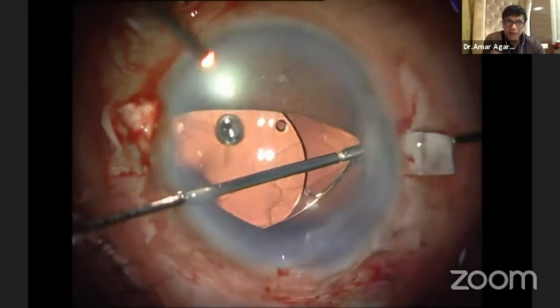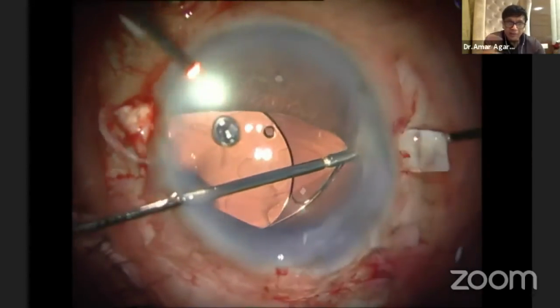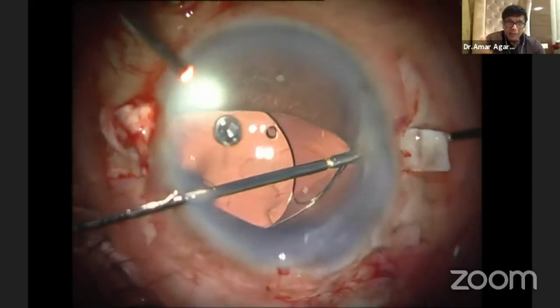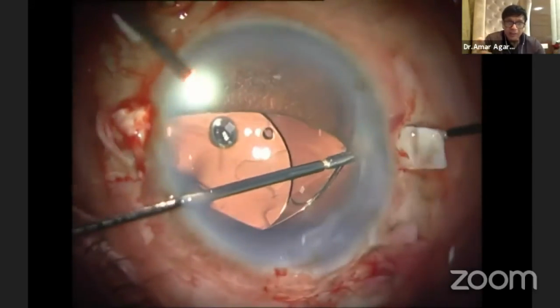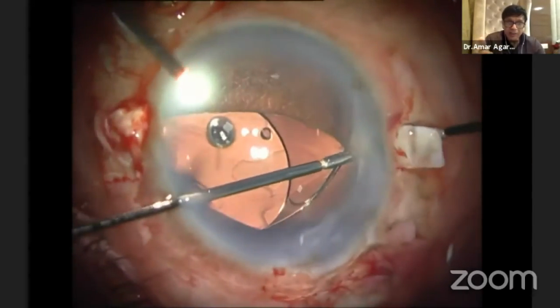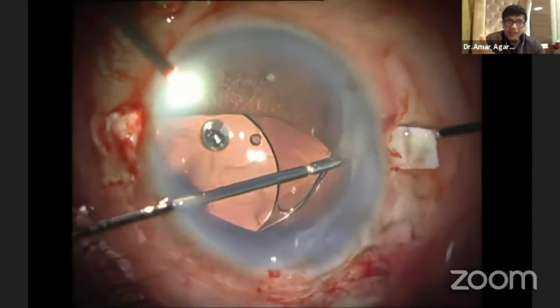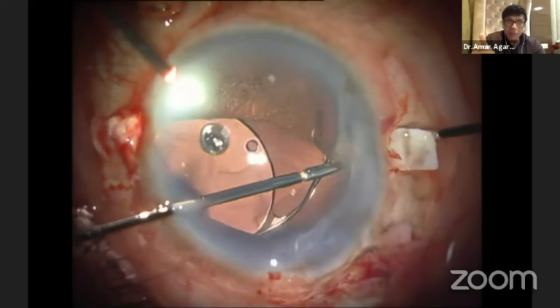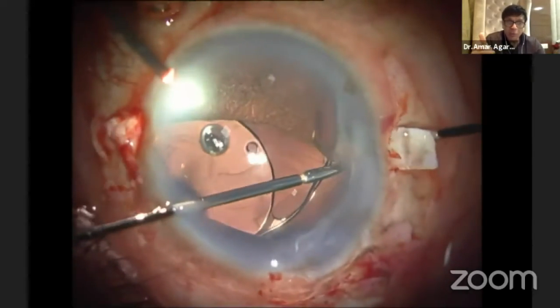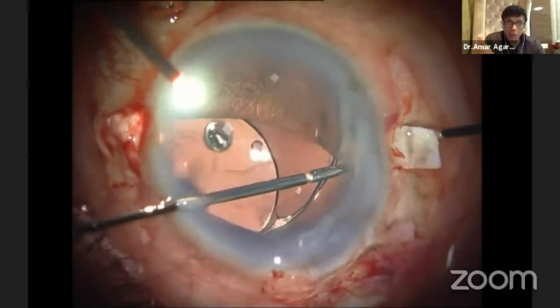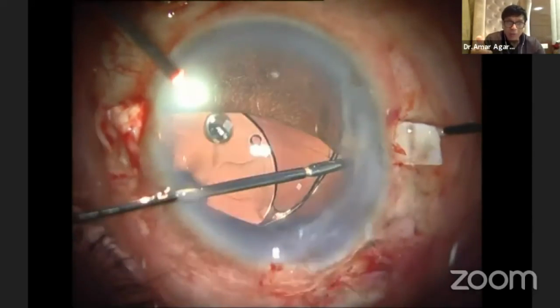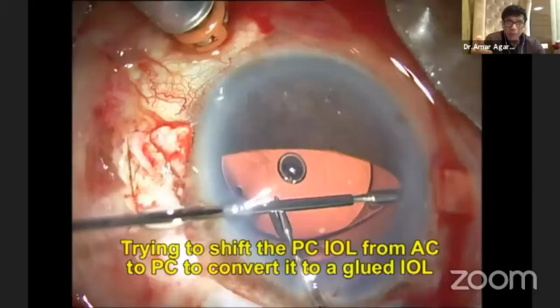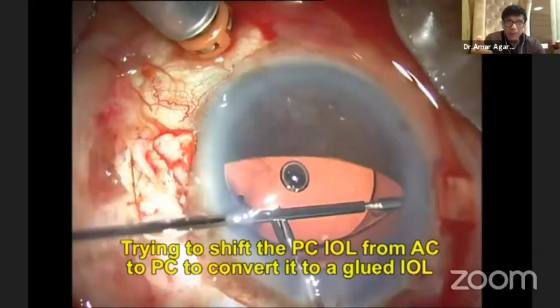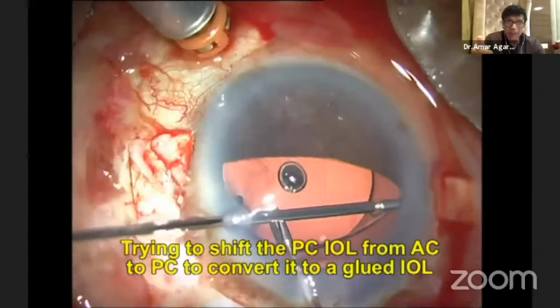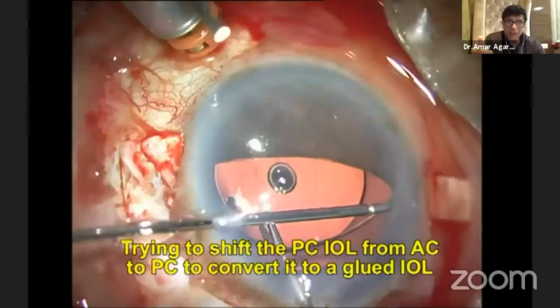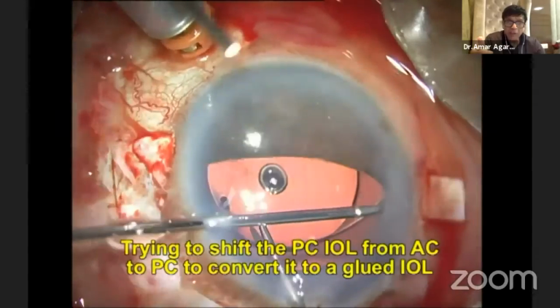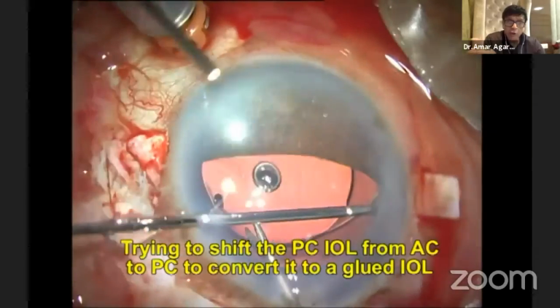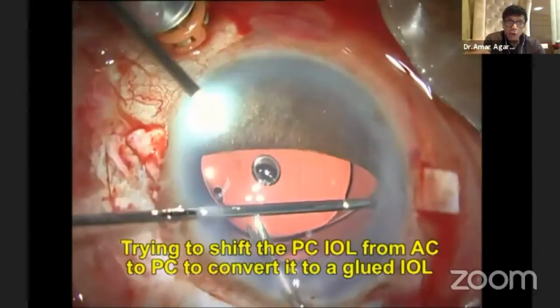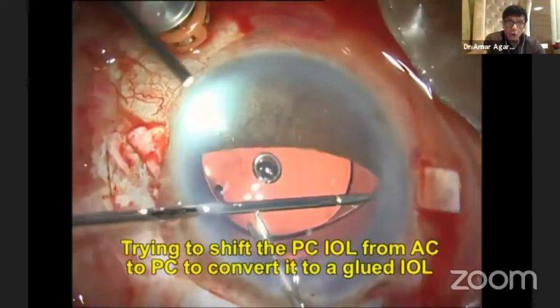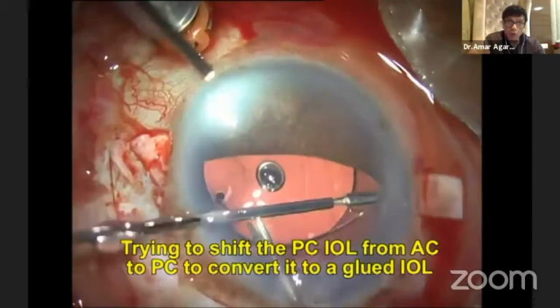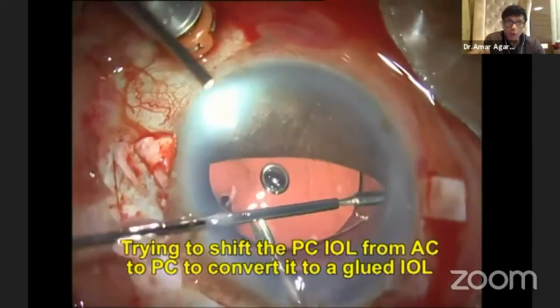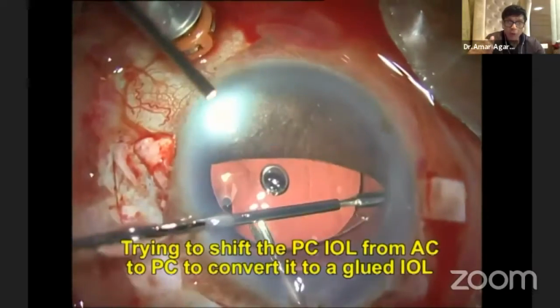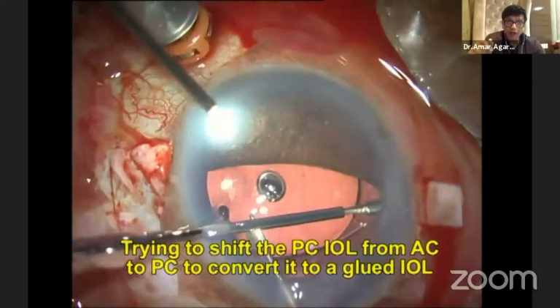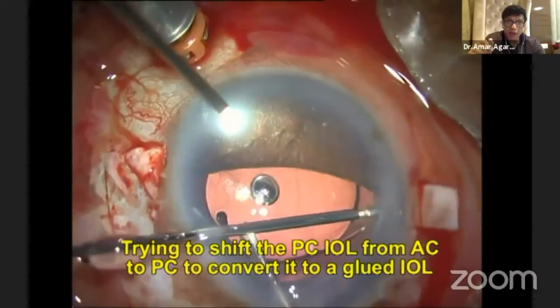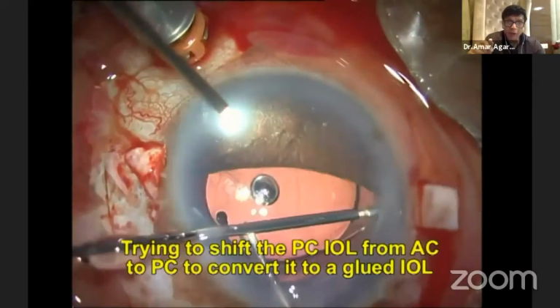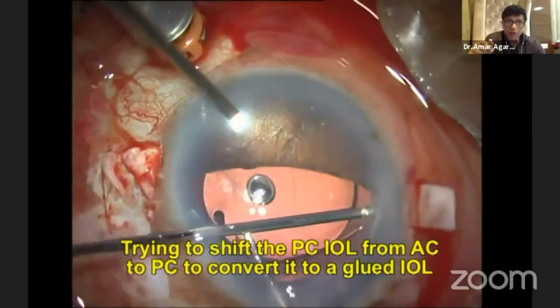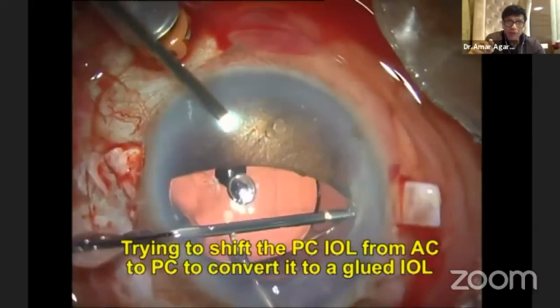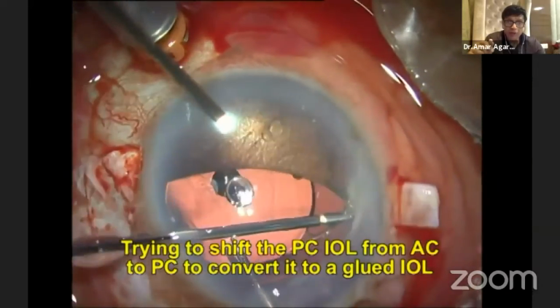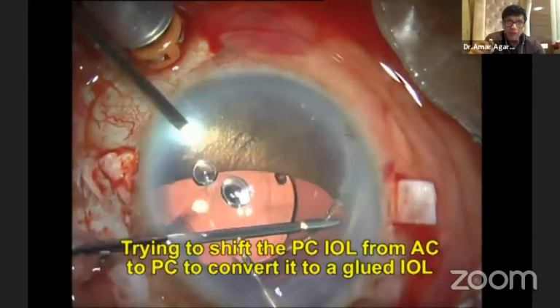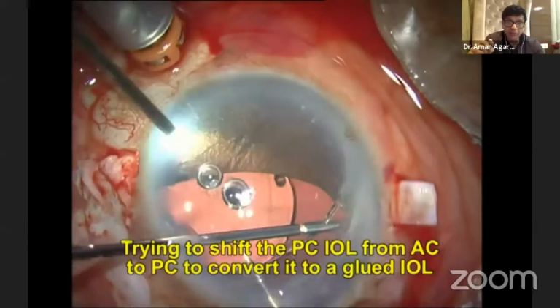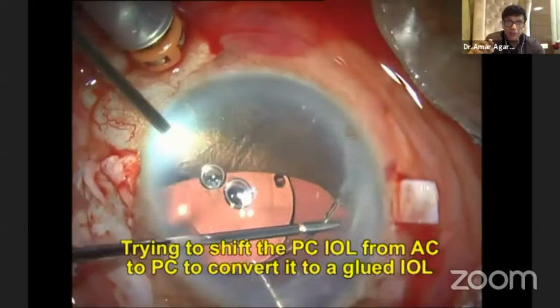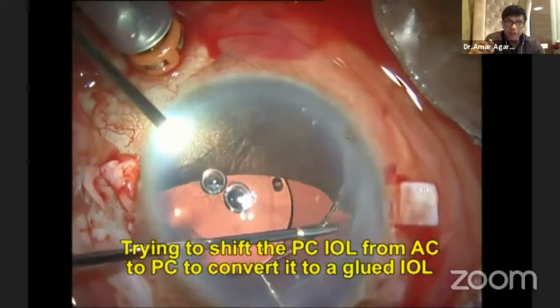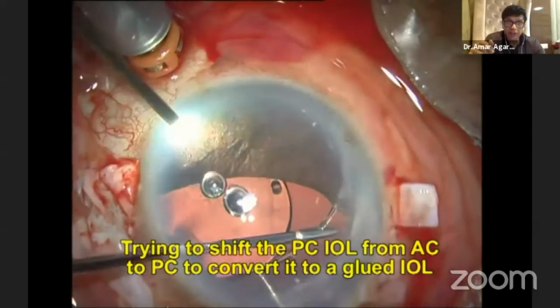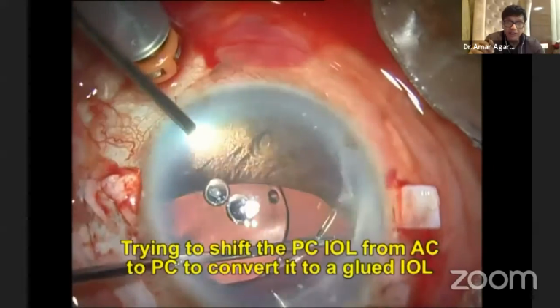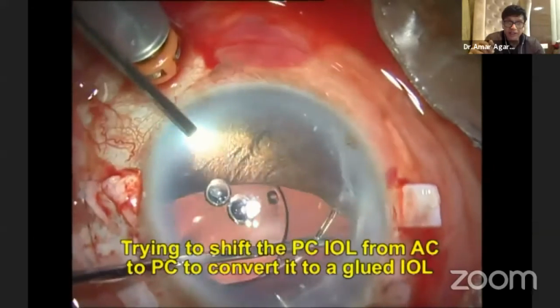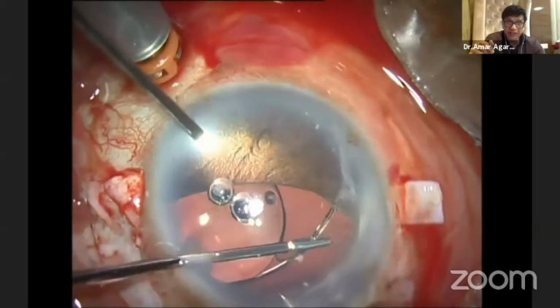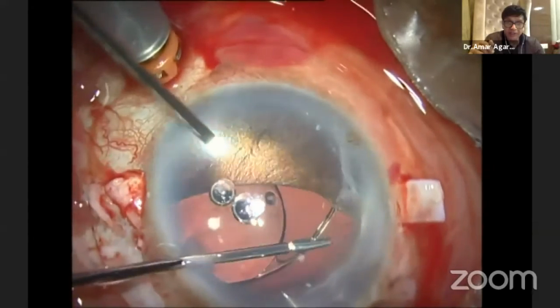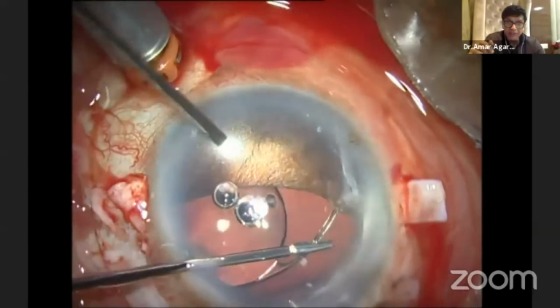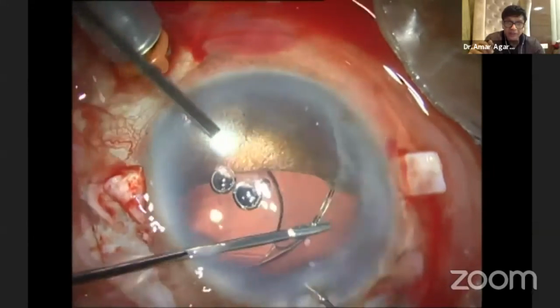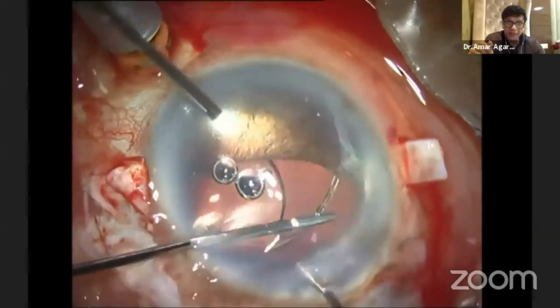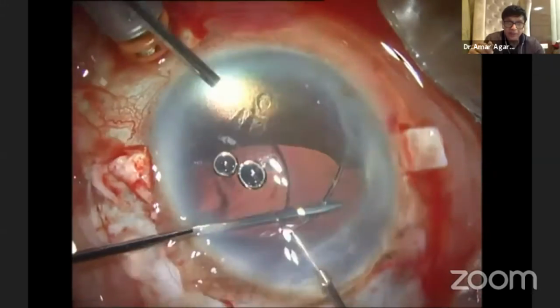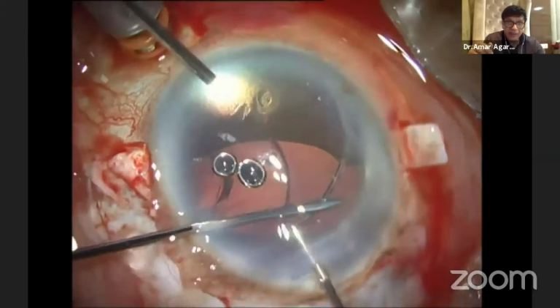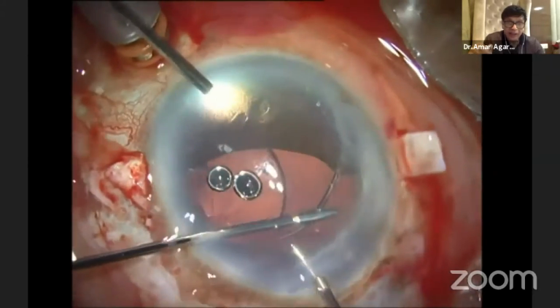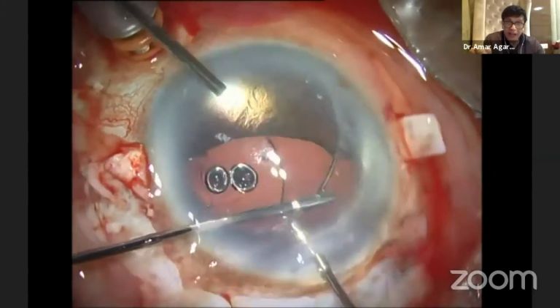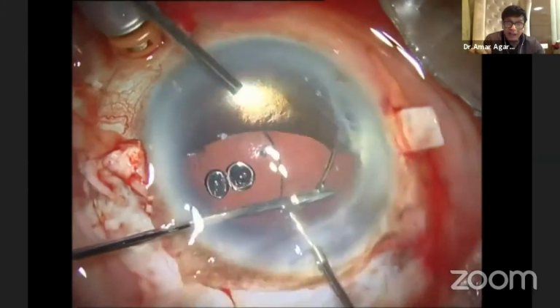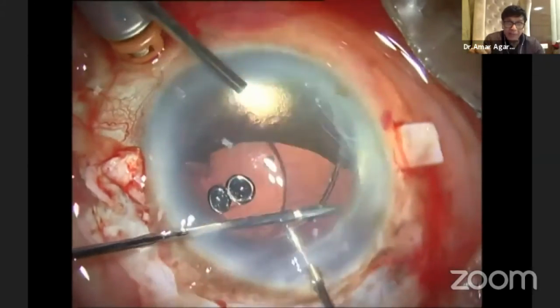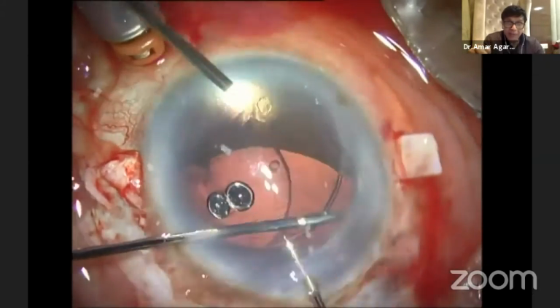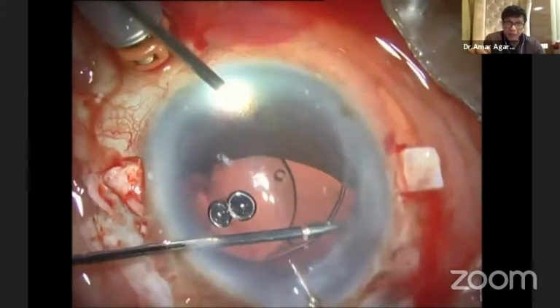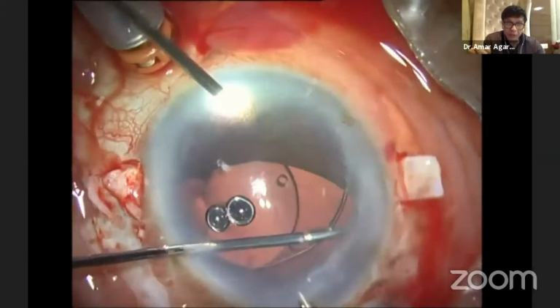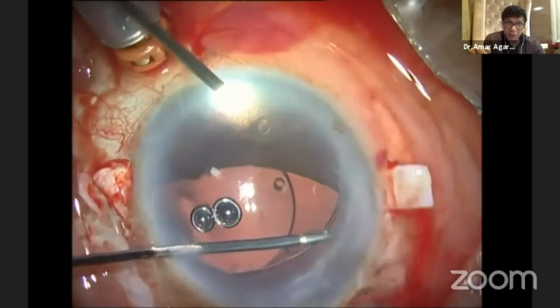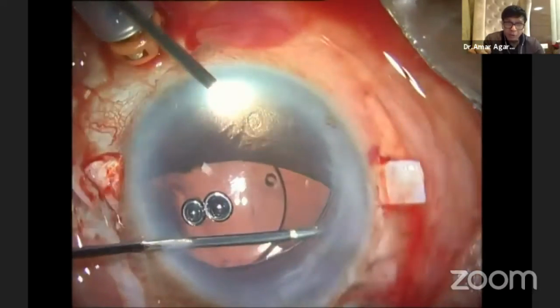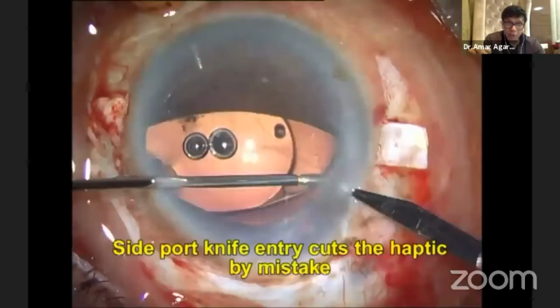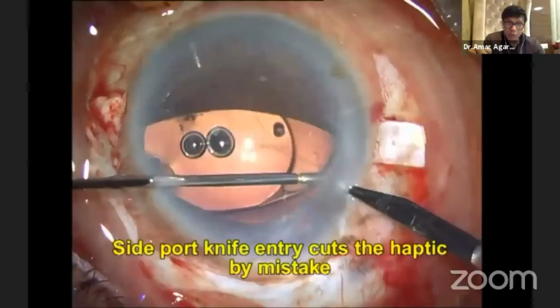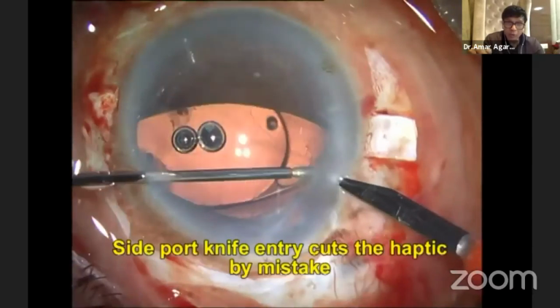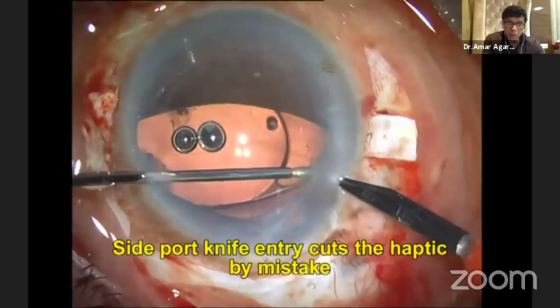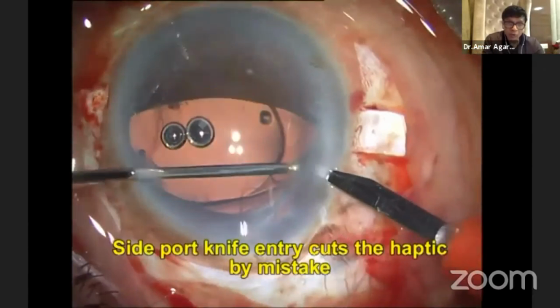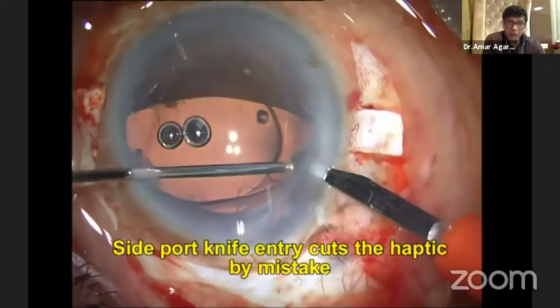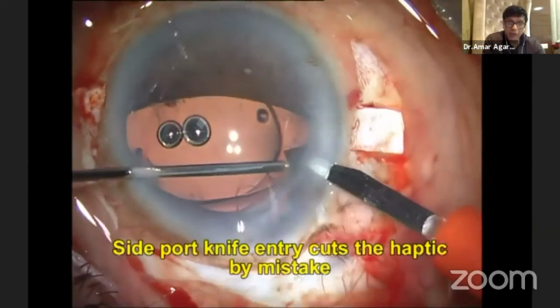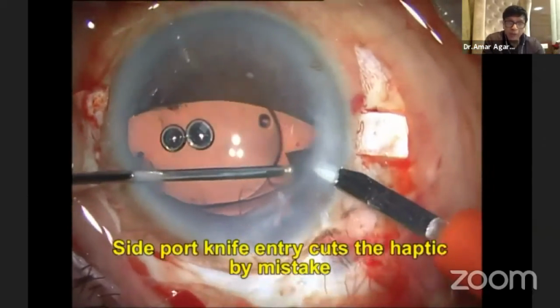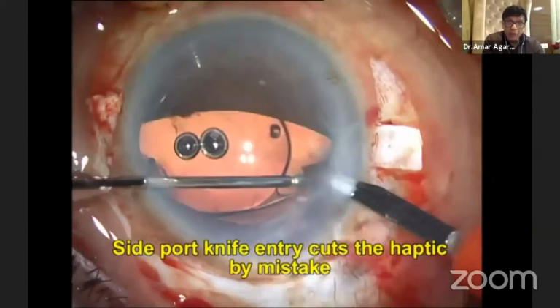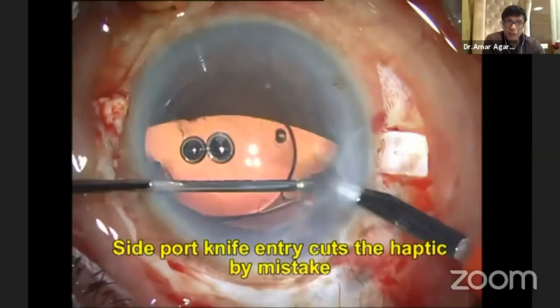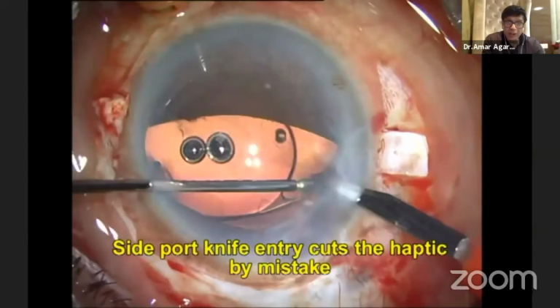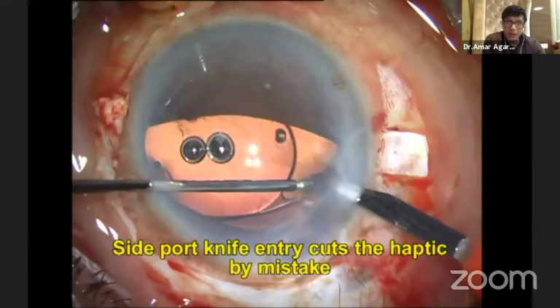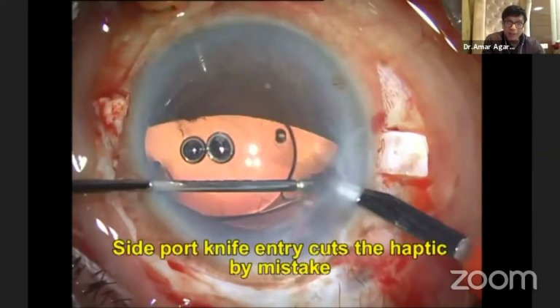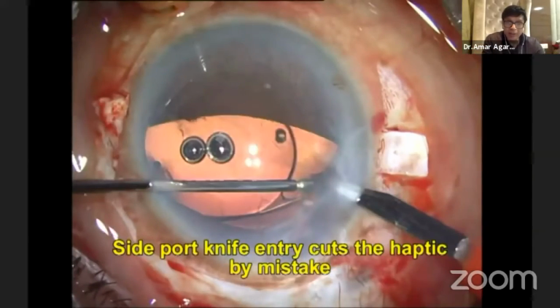Remember, it's a one-piece, non-foldable IOL which has been implanted in the AC. I'm trying to do that, but look, it's not happening.